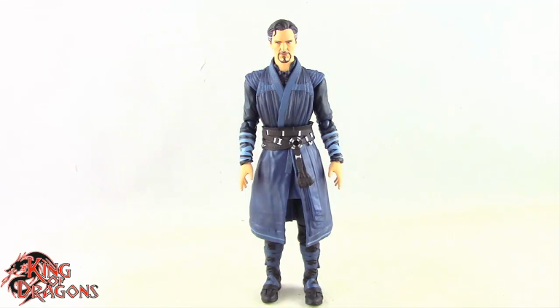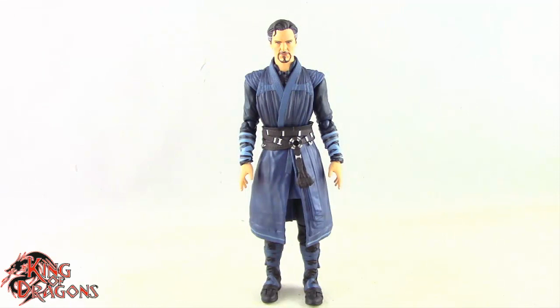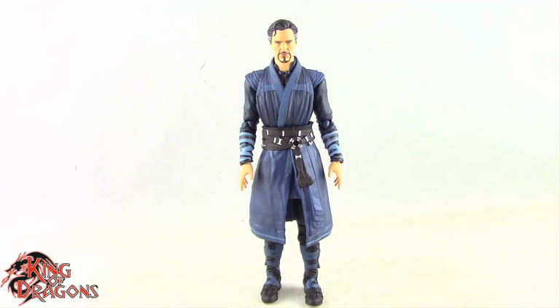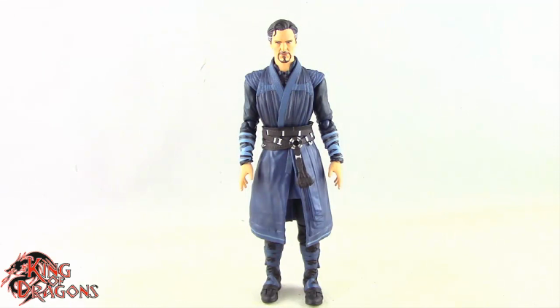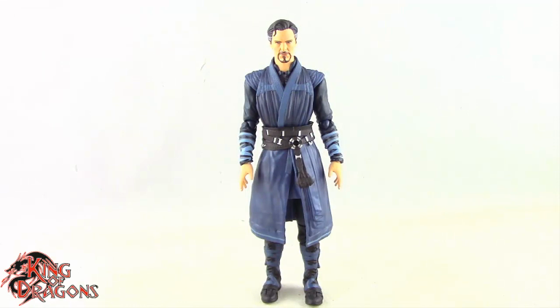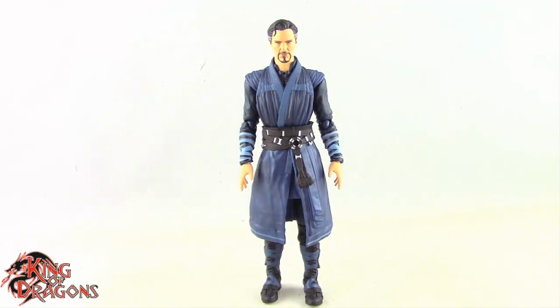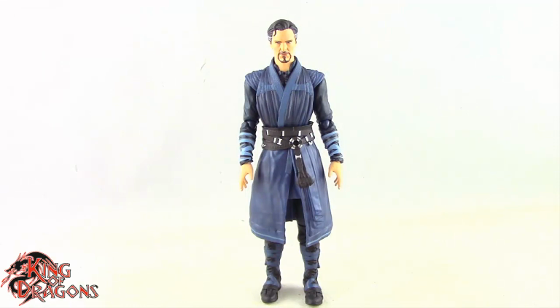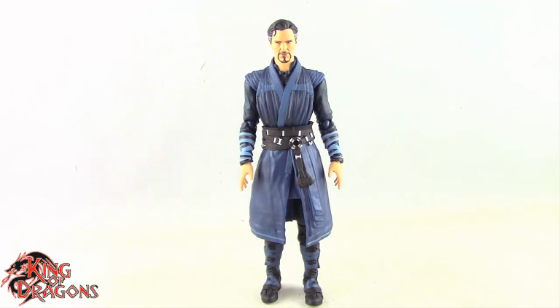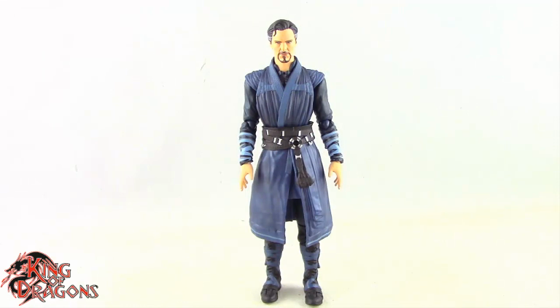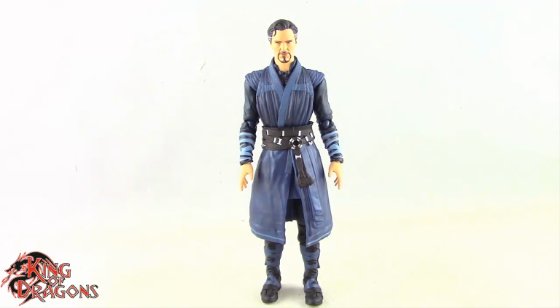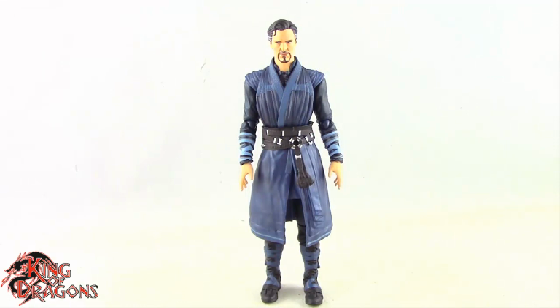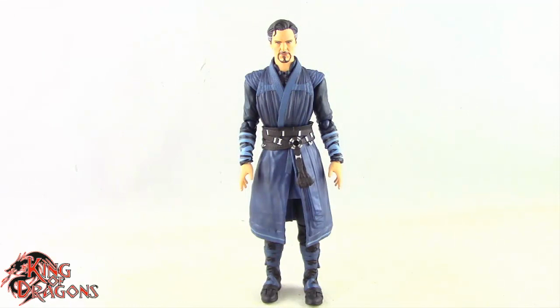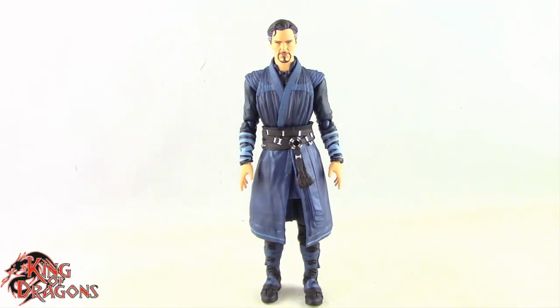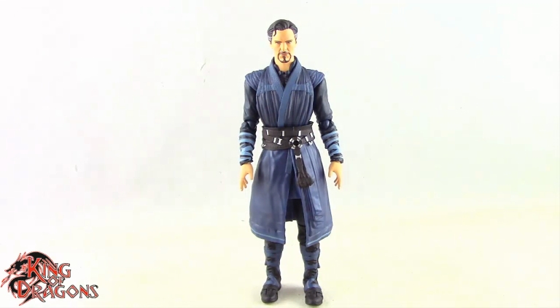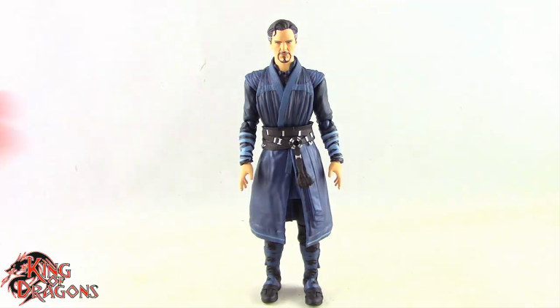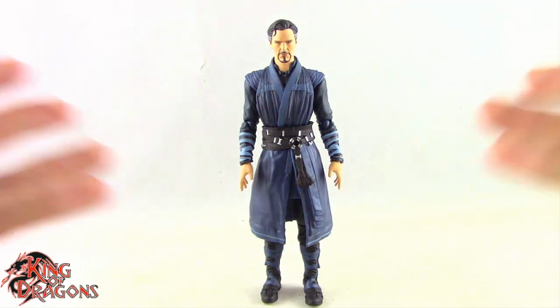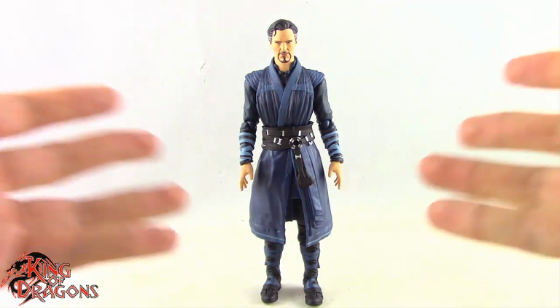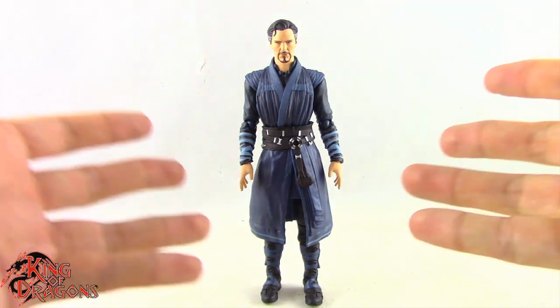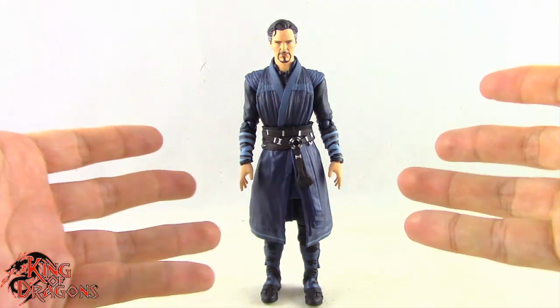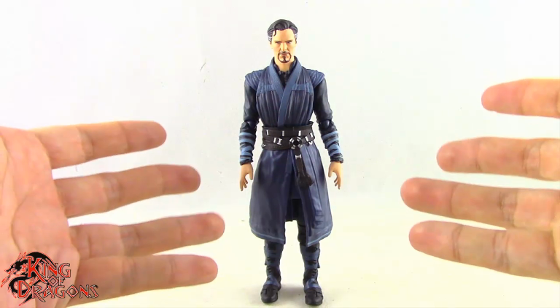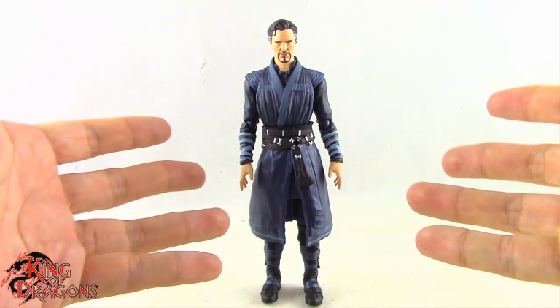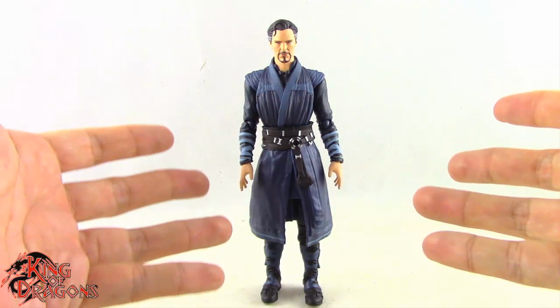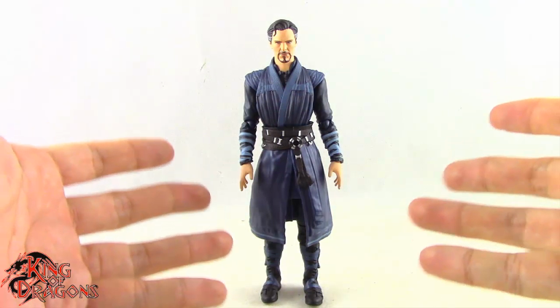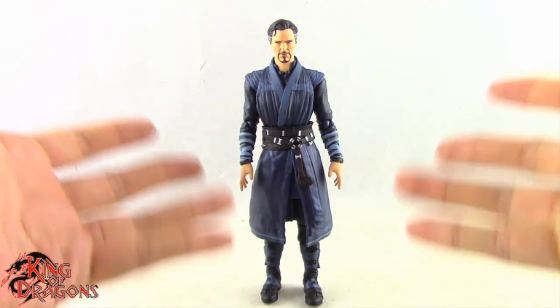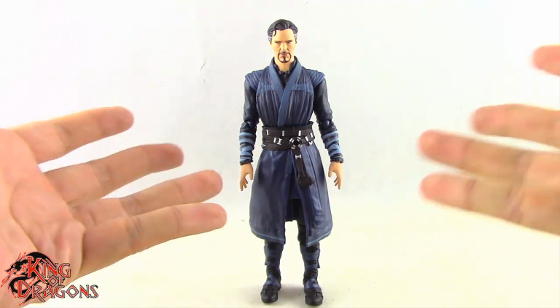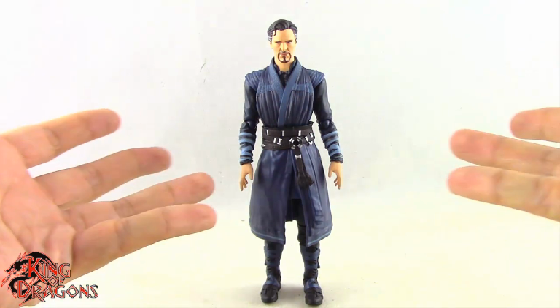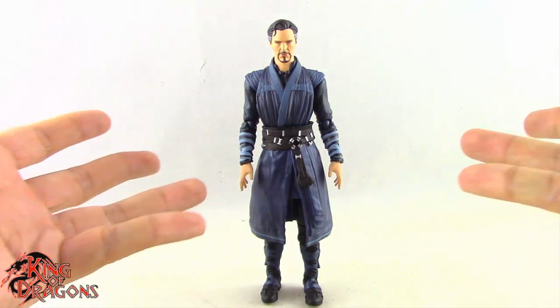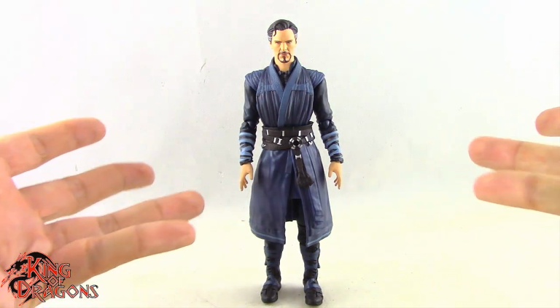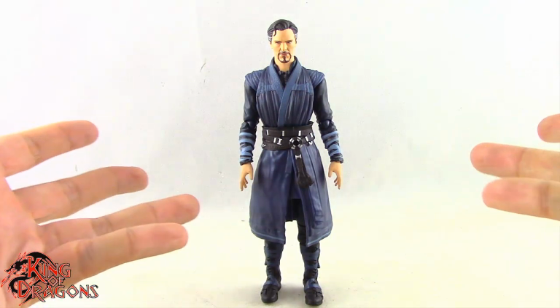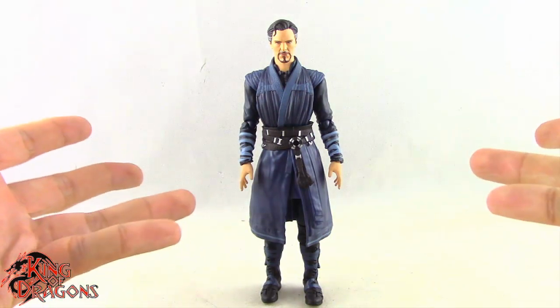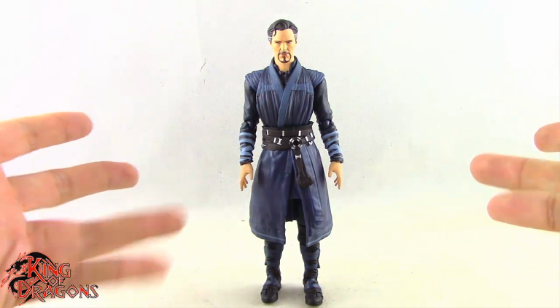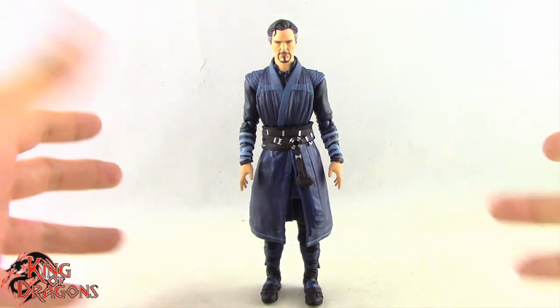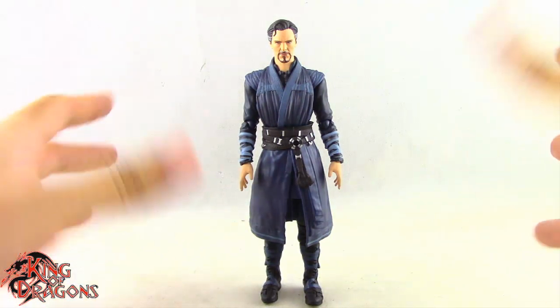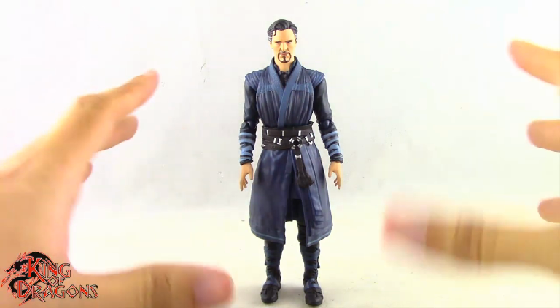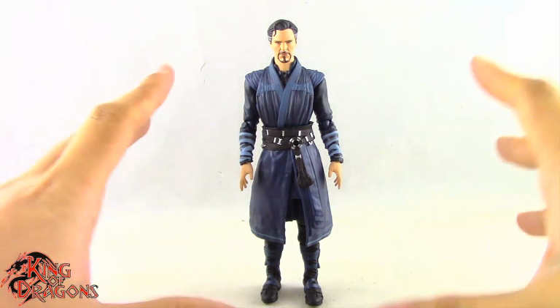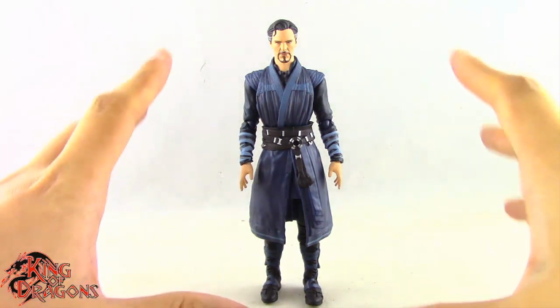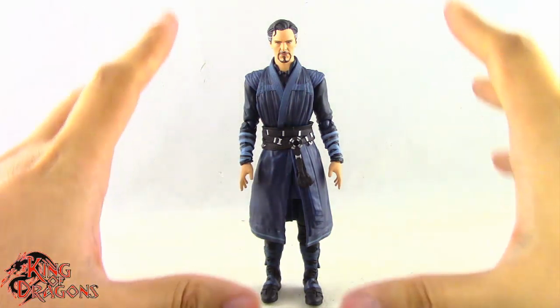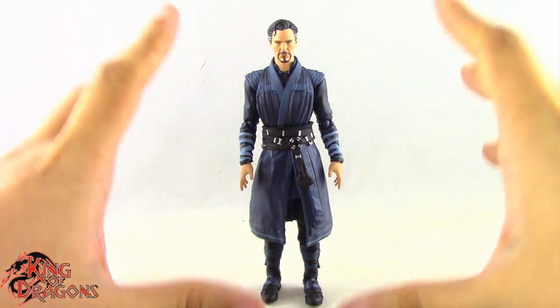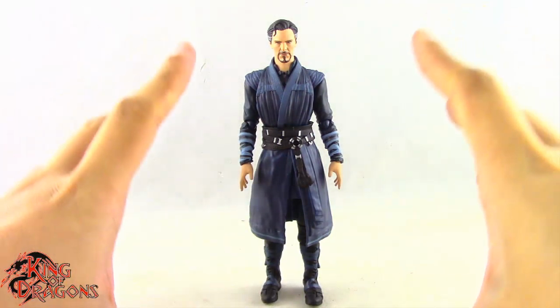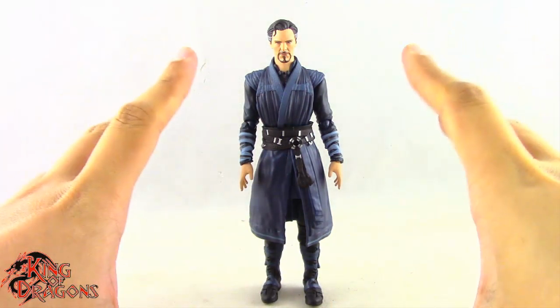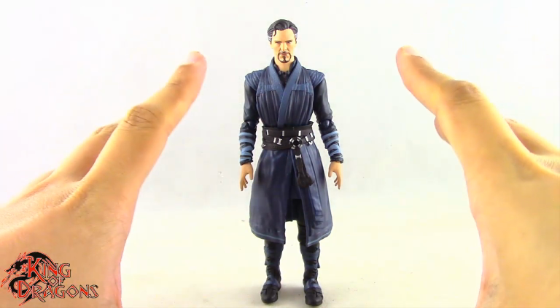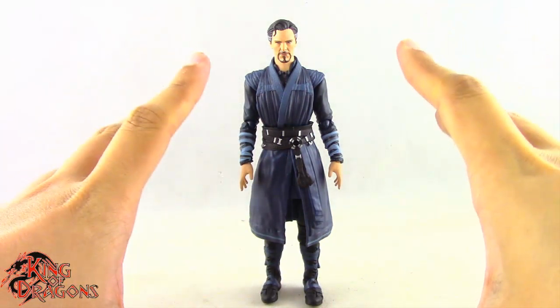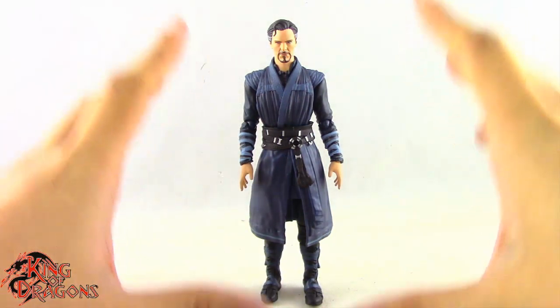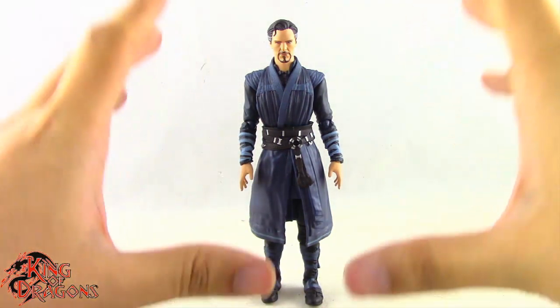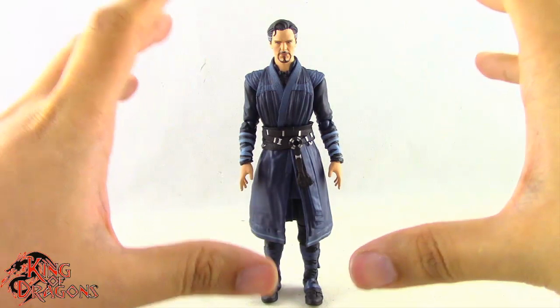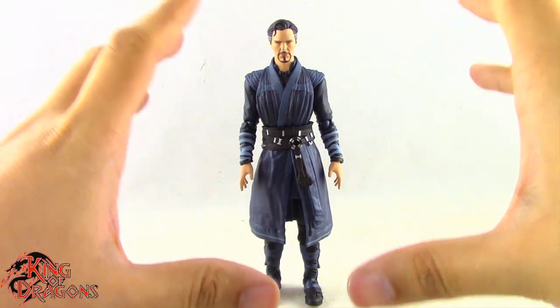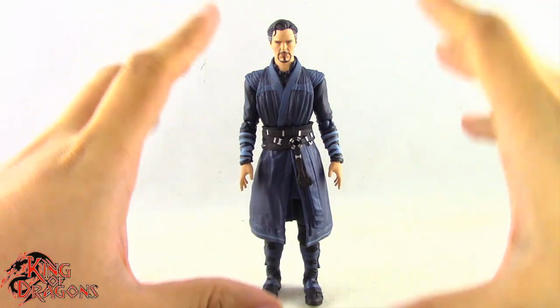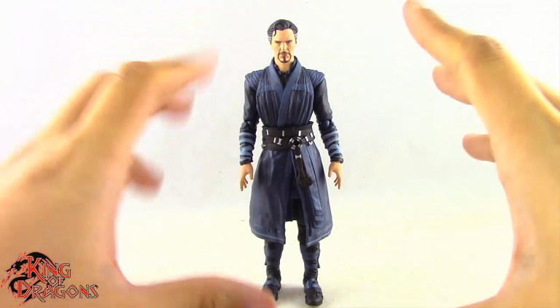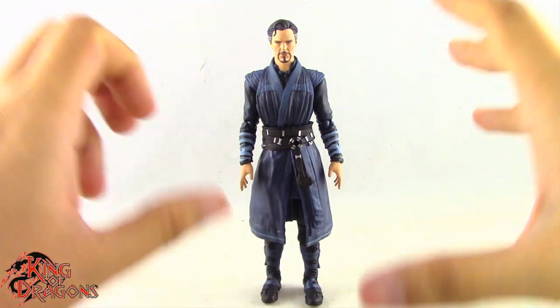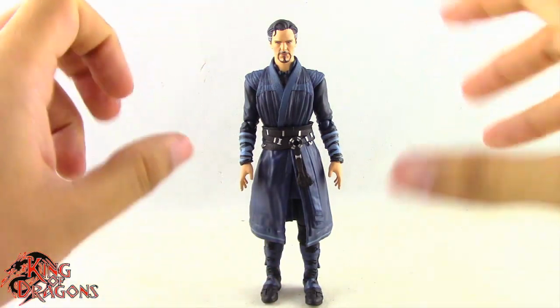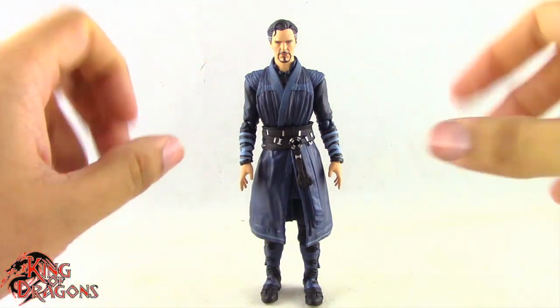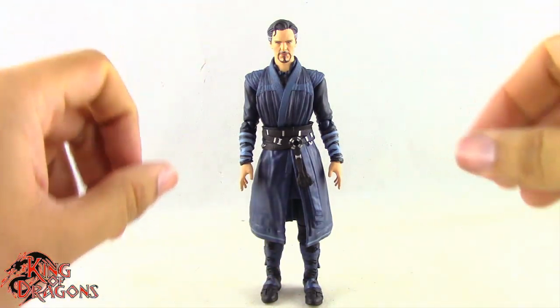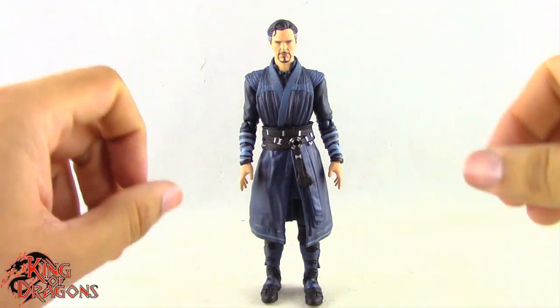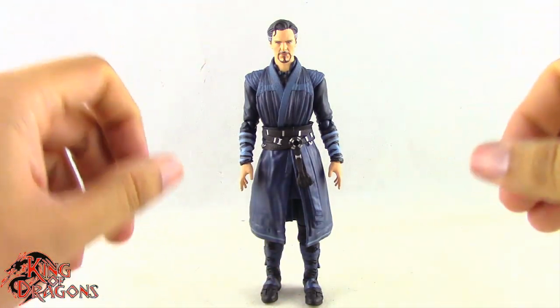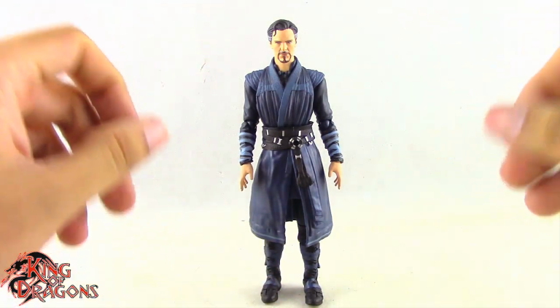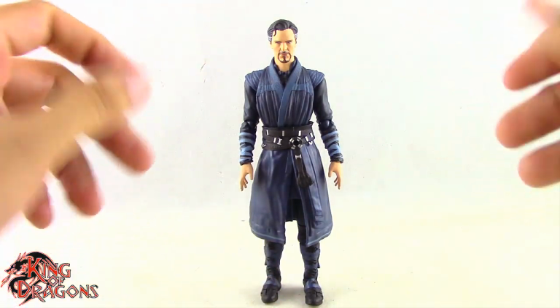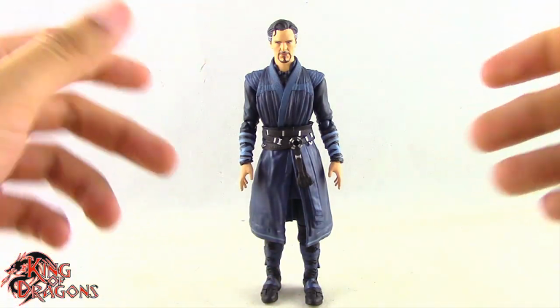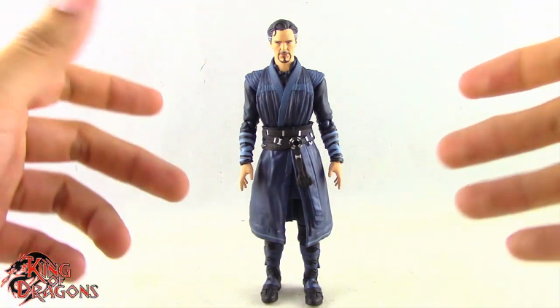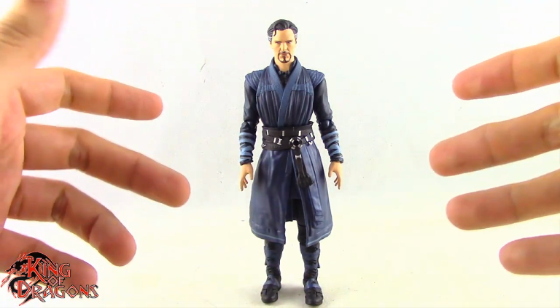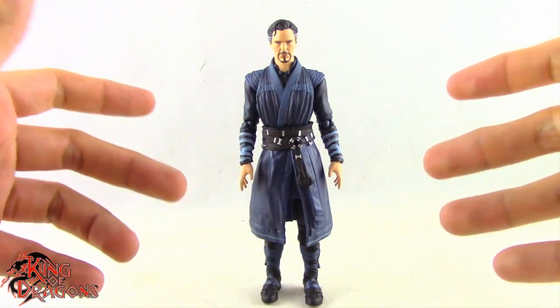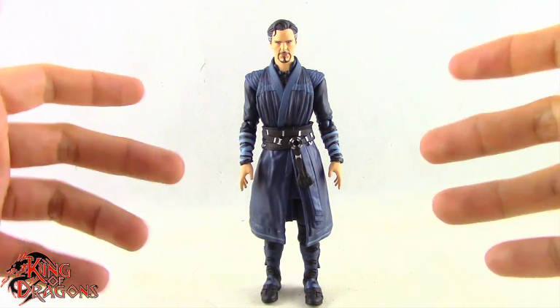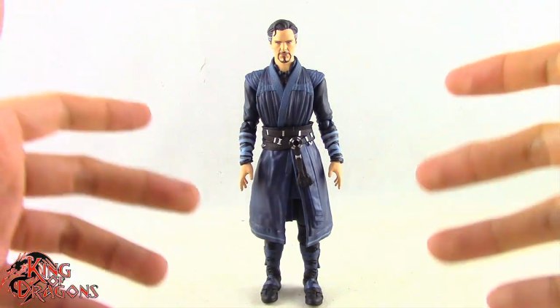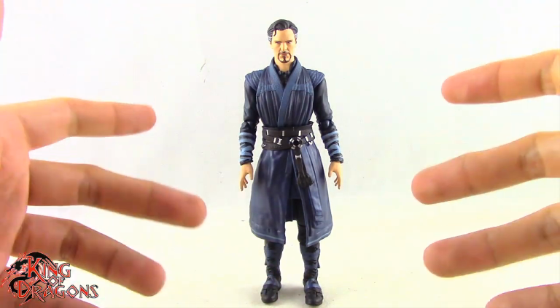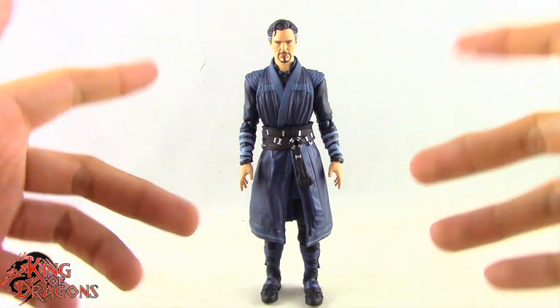Other than that, Doctor Strange doesn't come with anything else. I don't know what more you would want — he comes with quite a bit and I do like that.